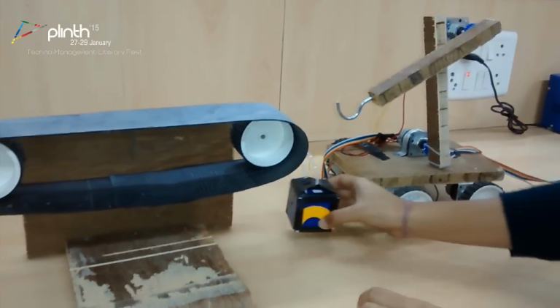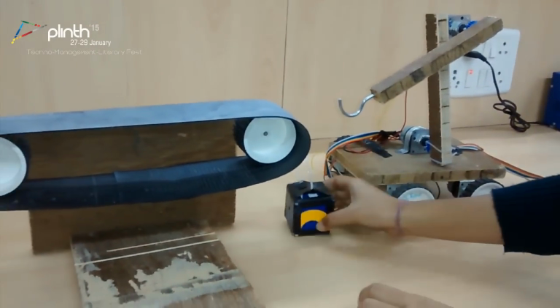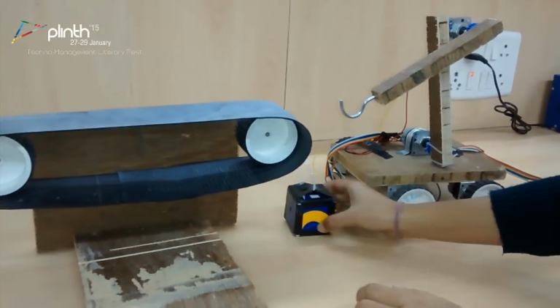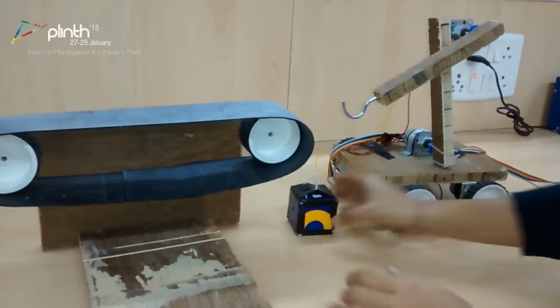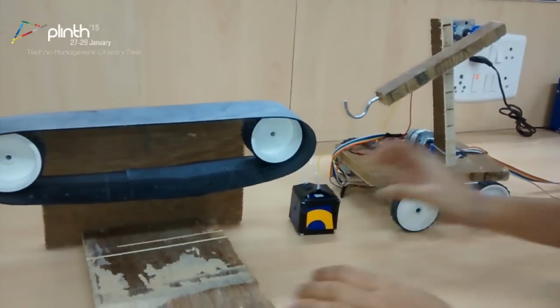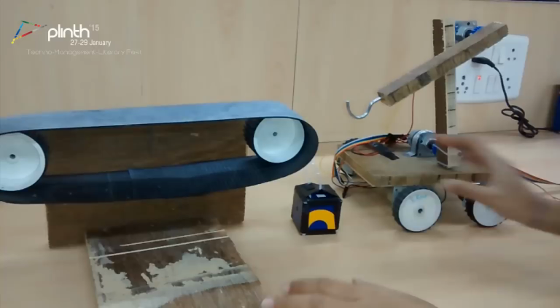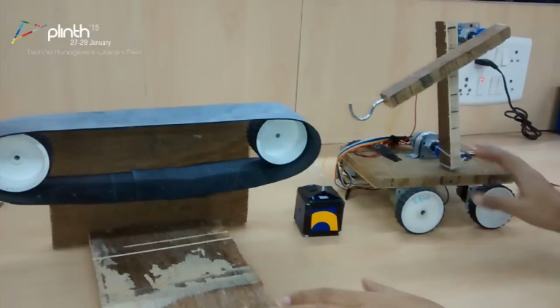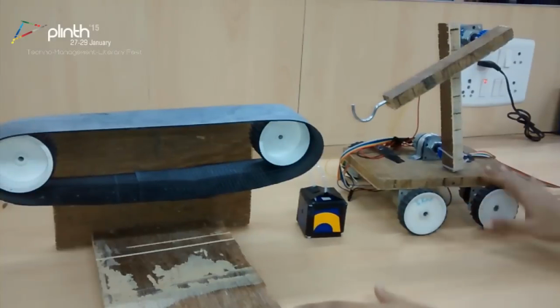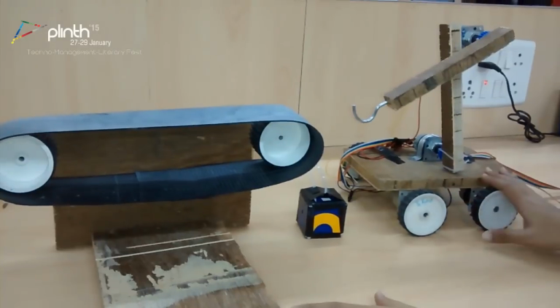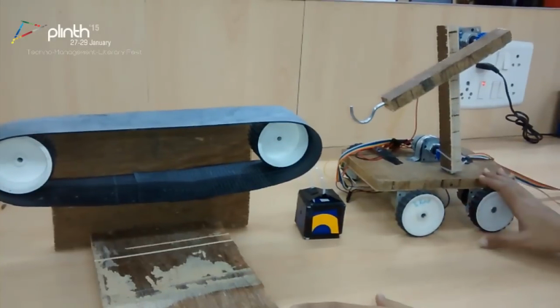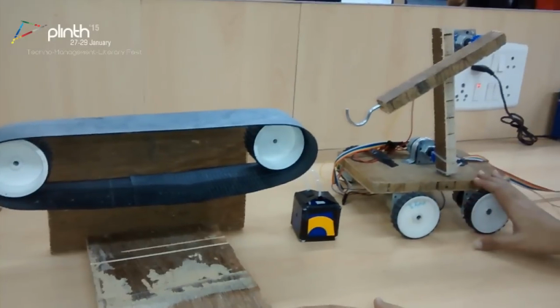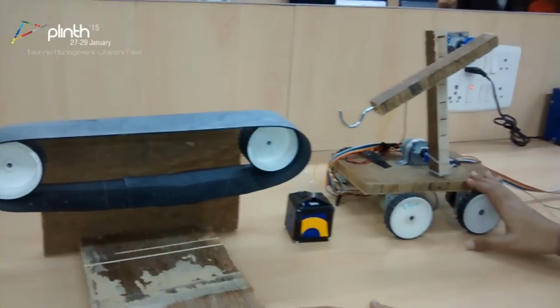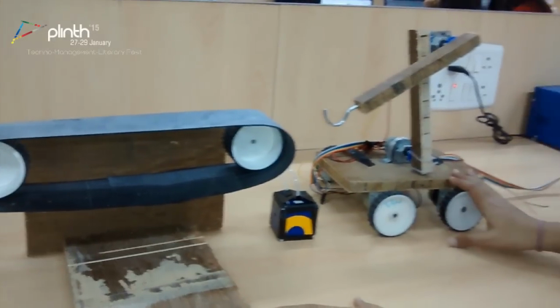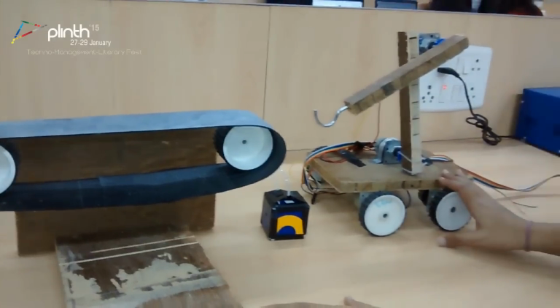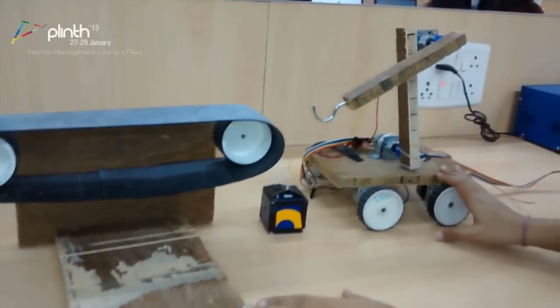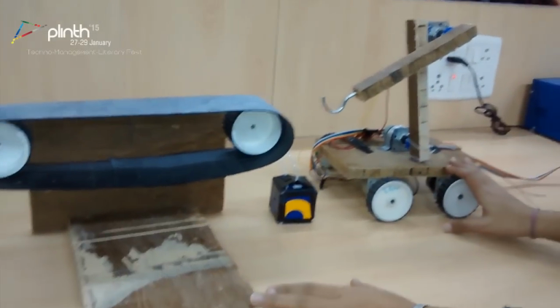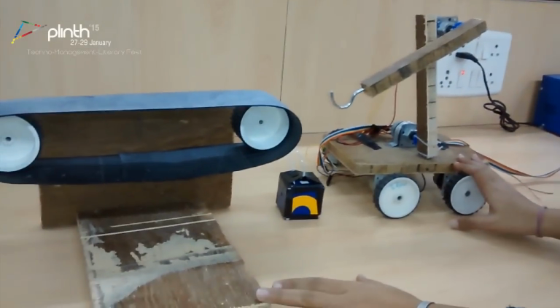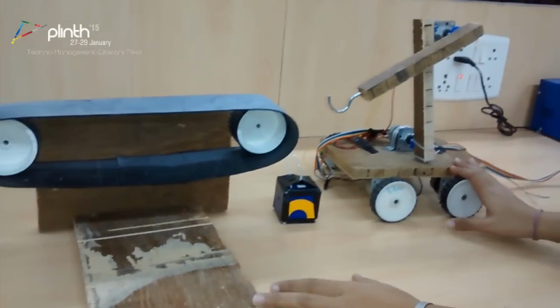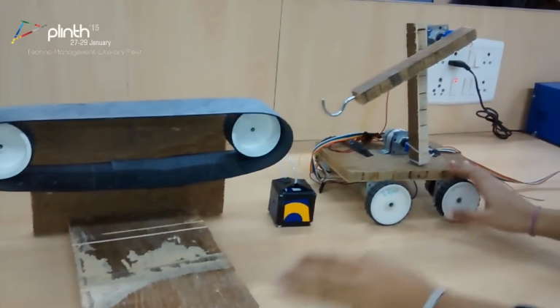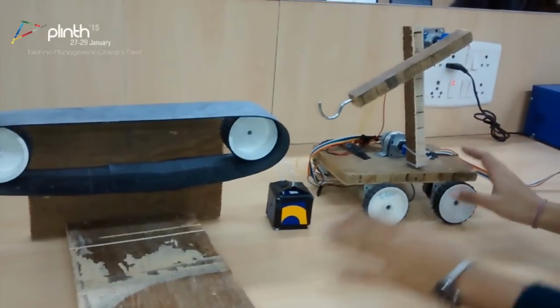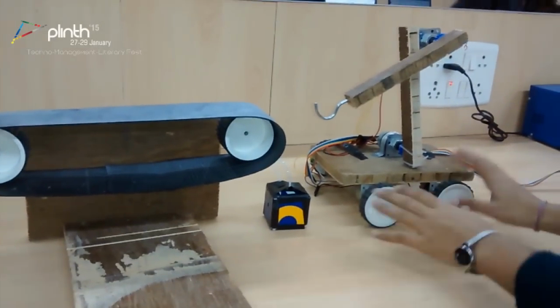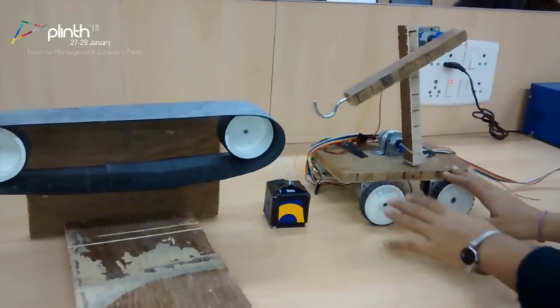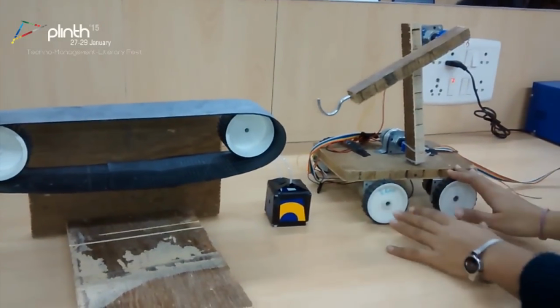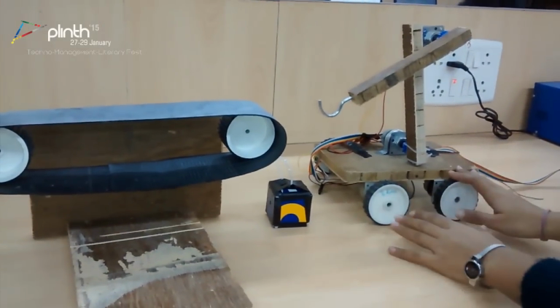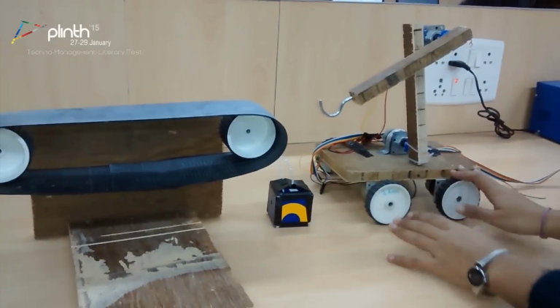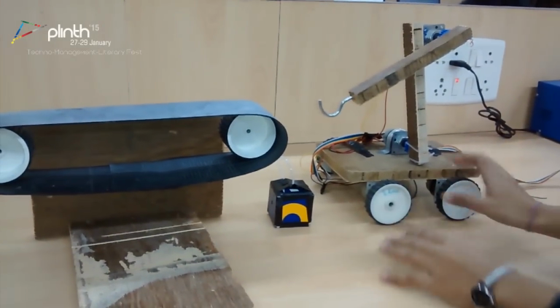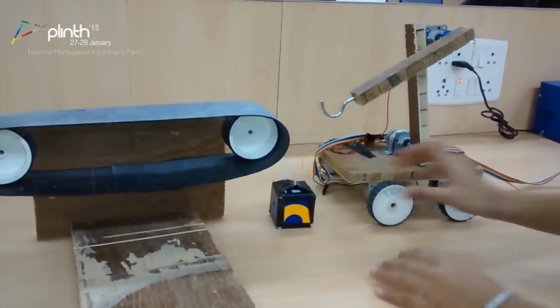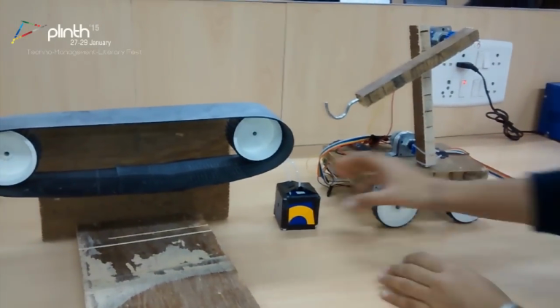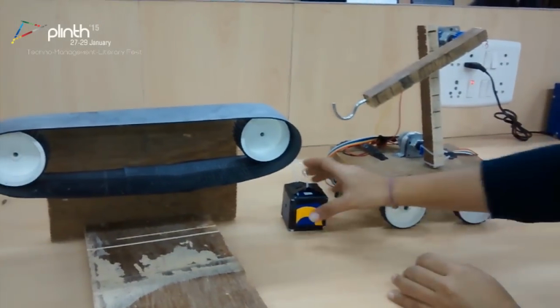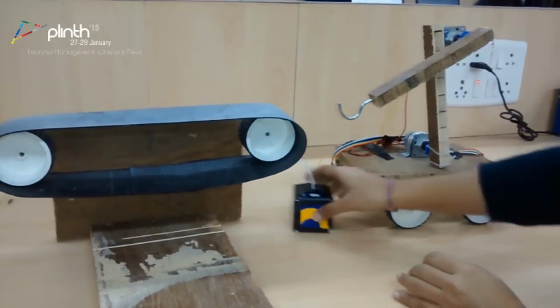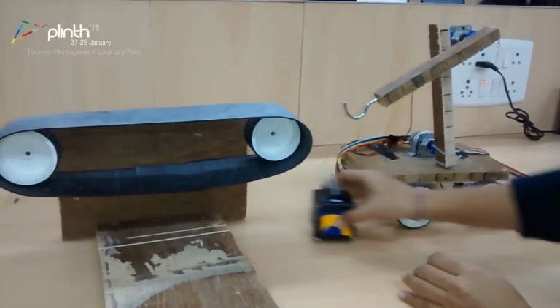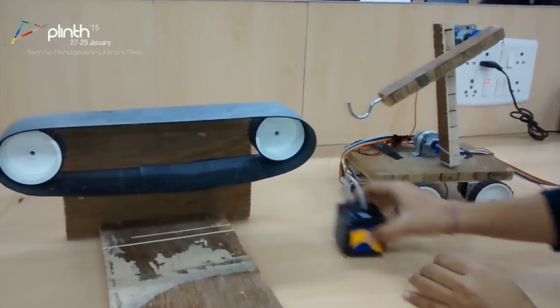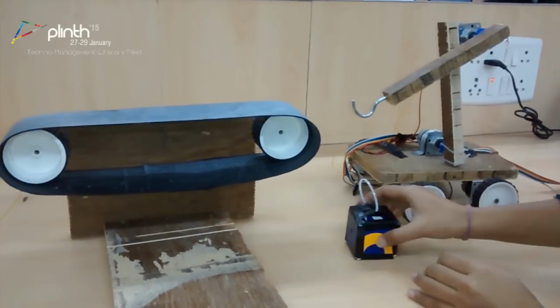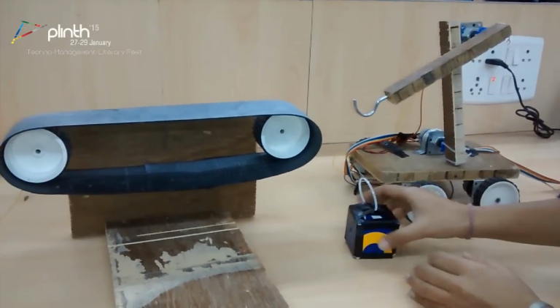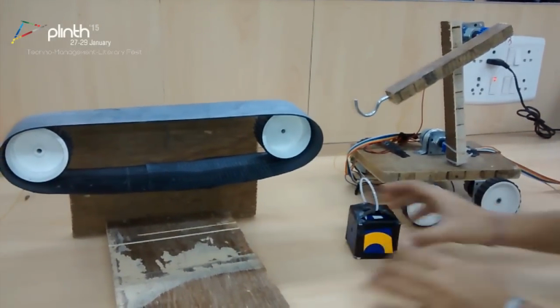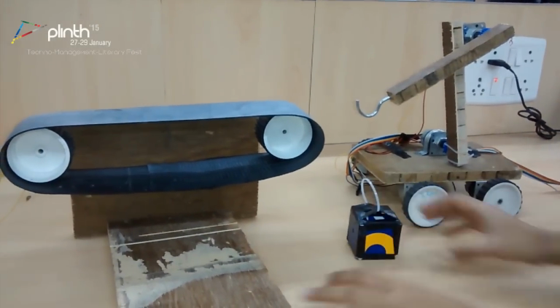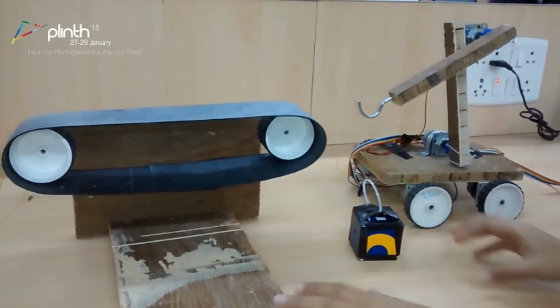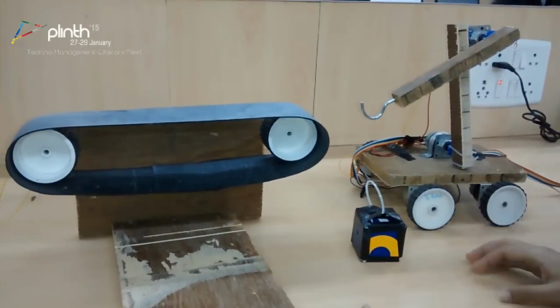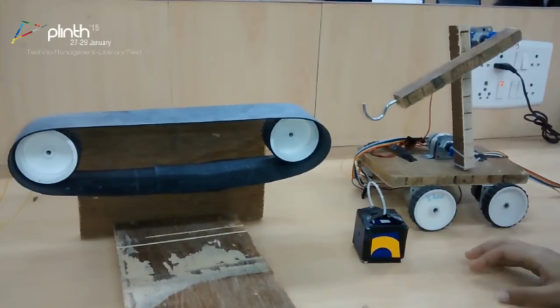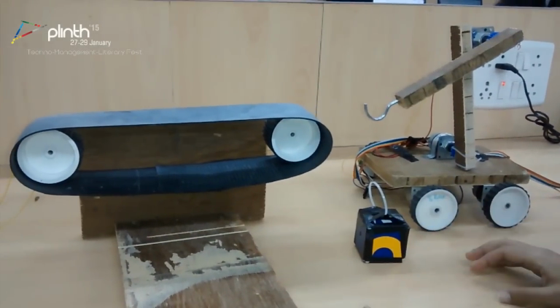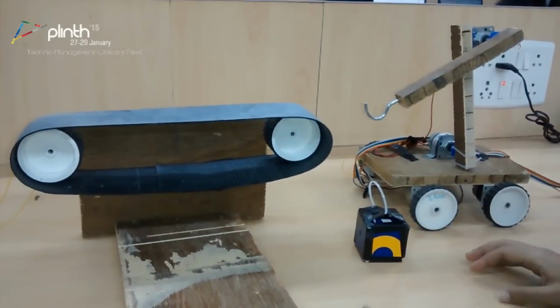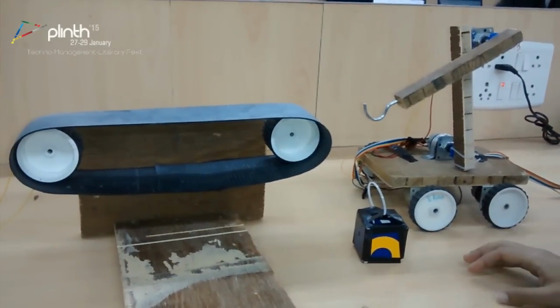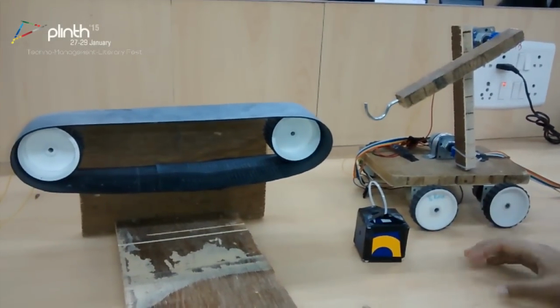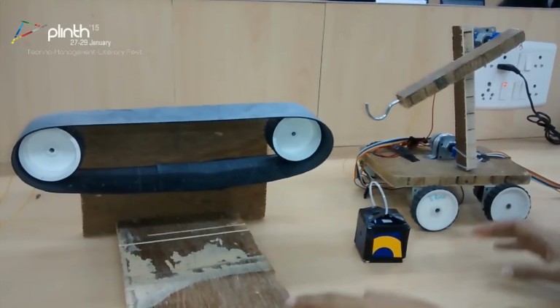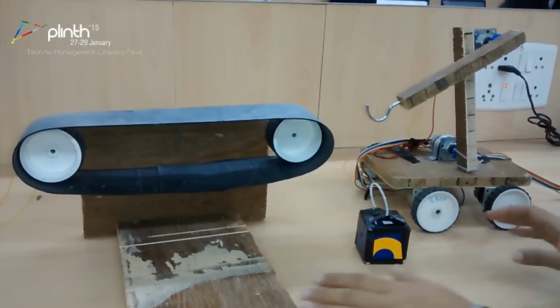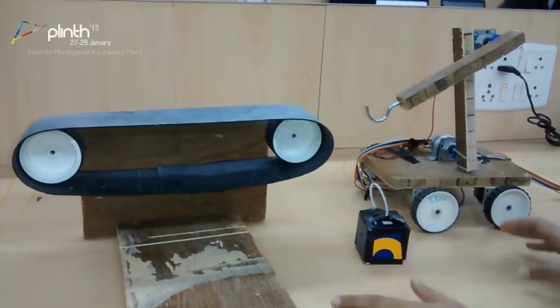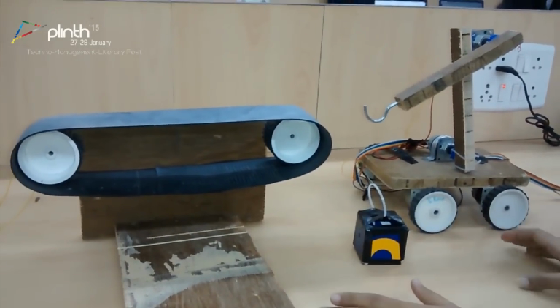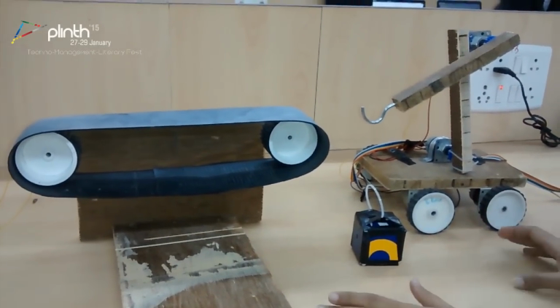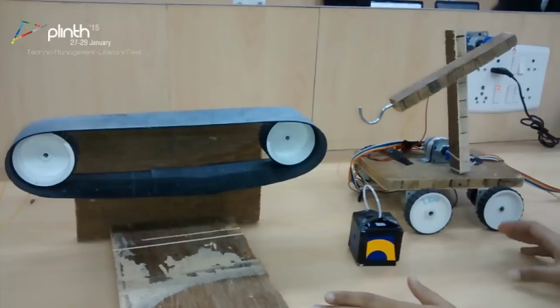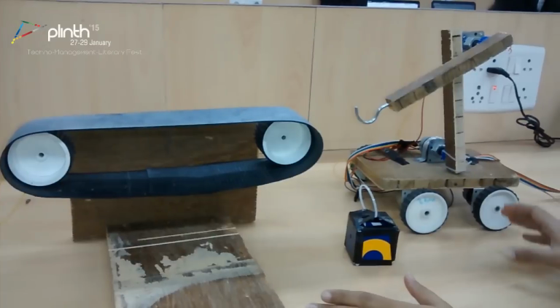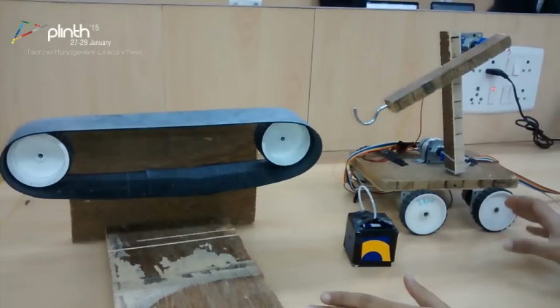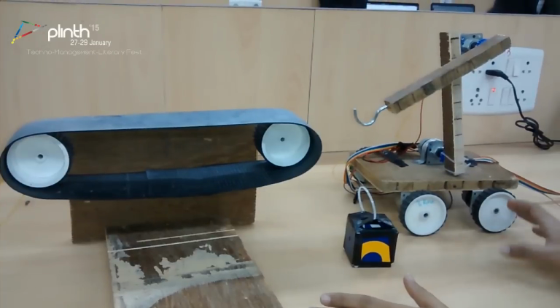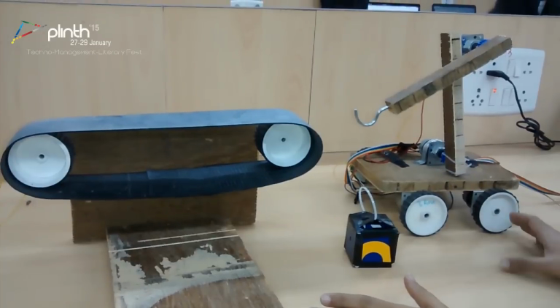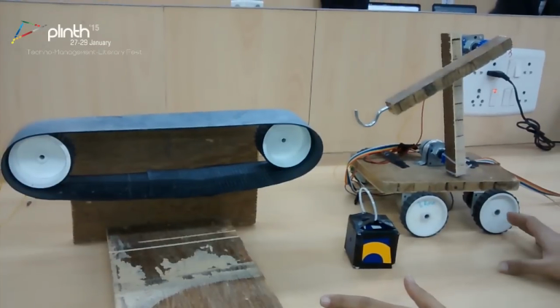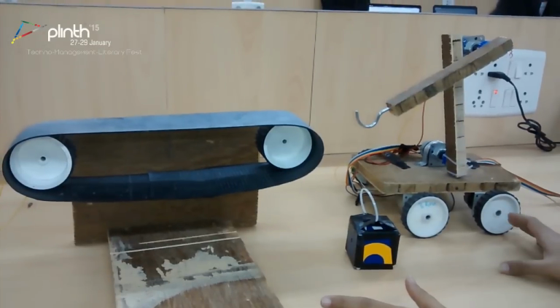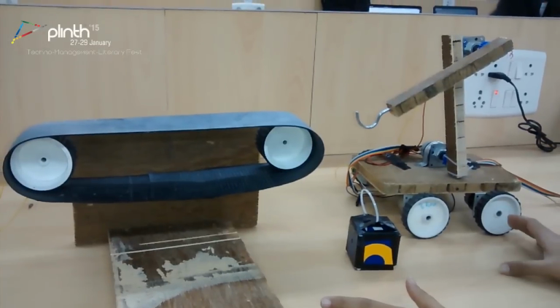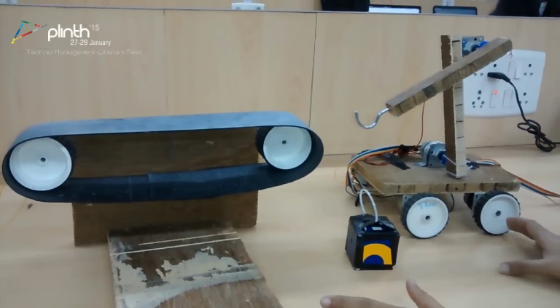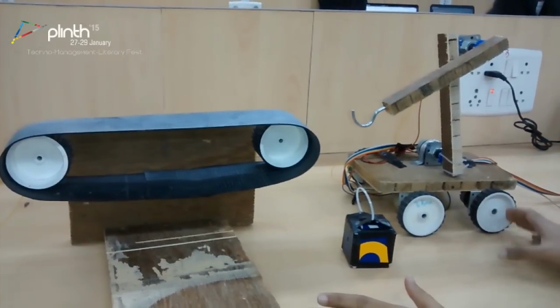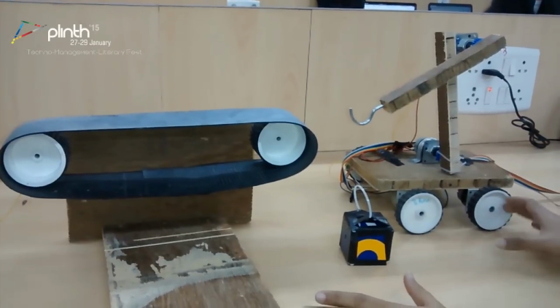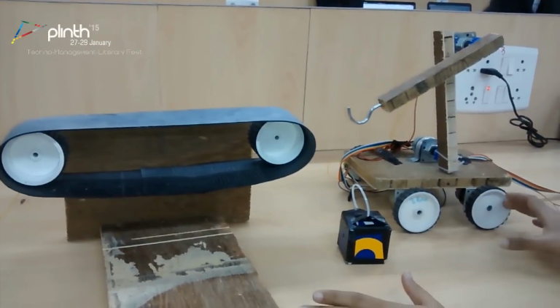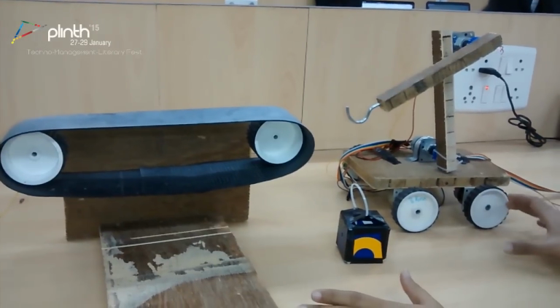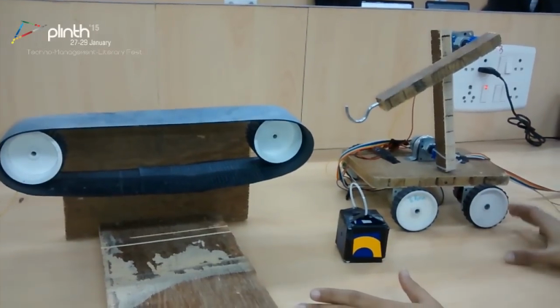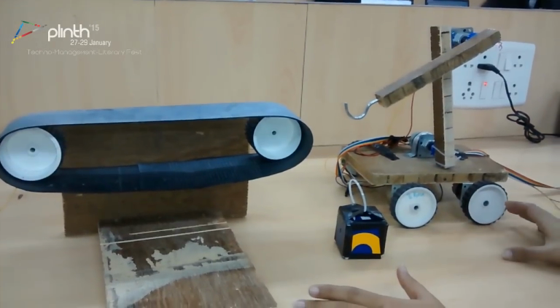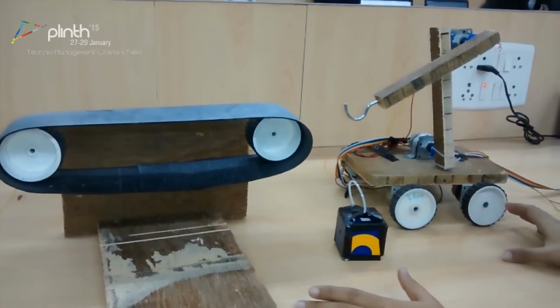This is the whole system of the transporter board: the board, the block, and the conveyor belt. So now we will show you the working of the whole system.